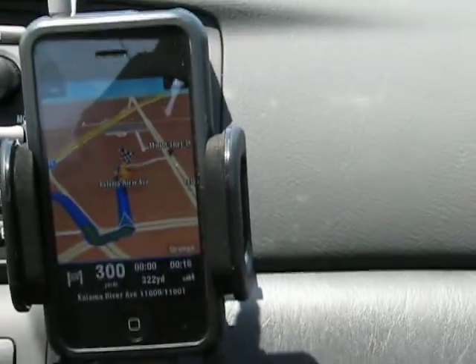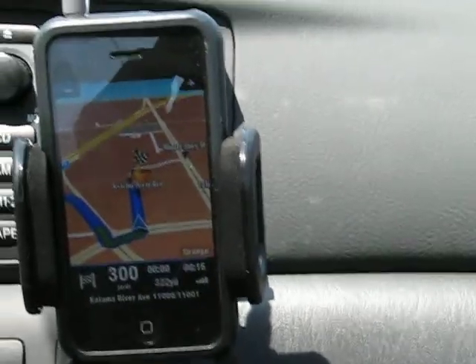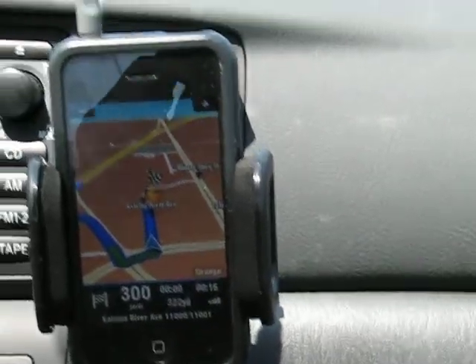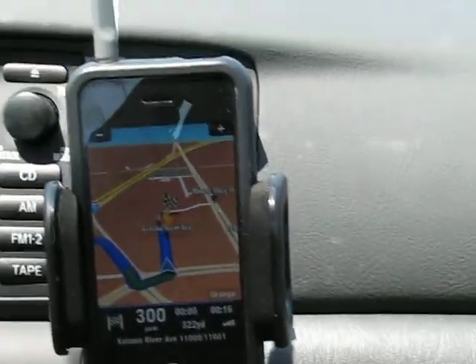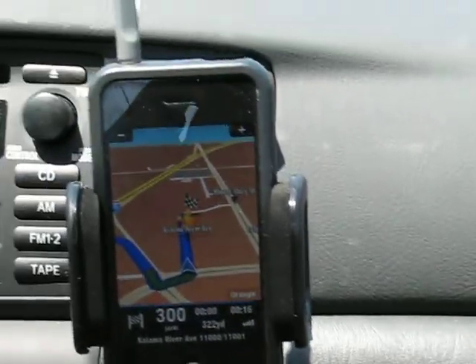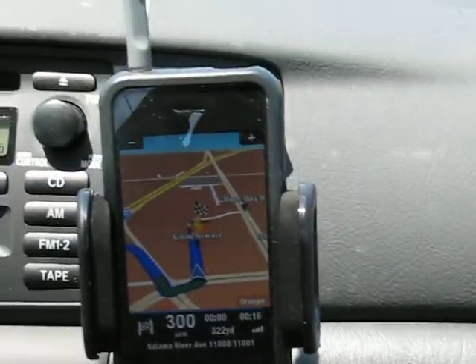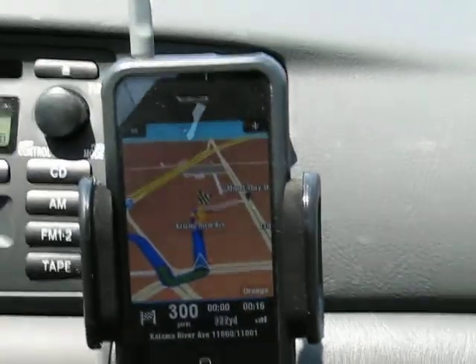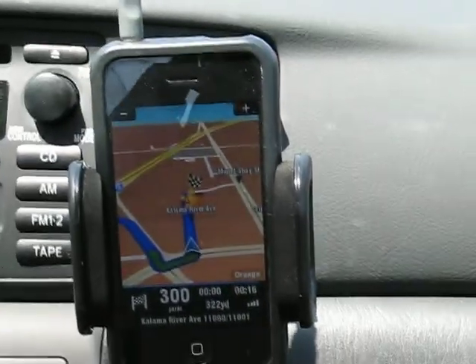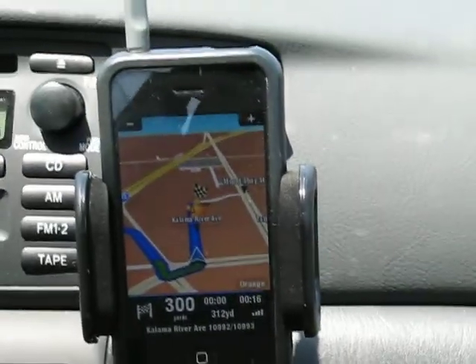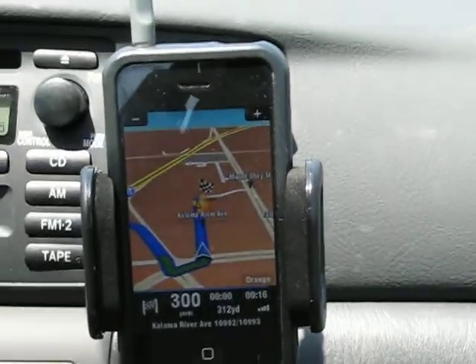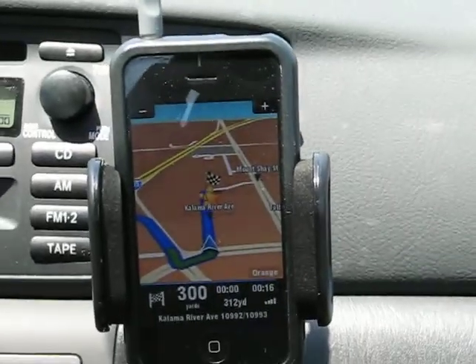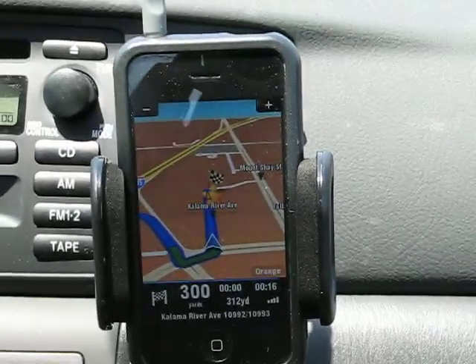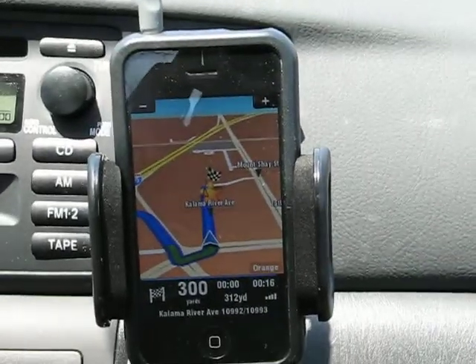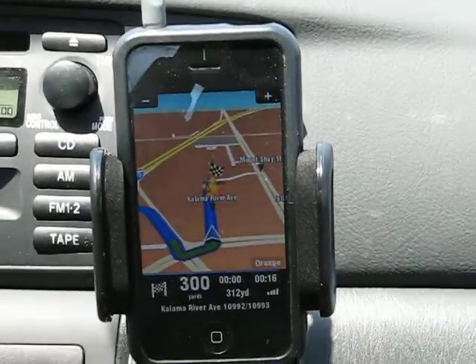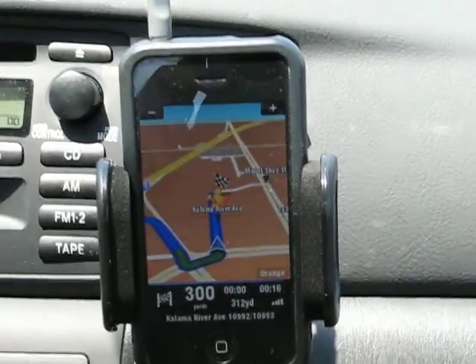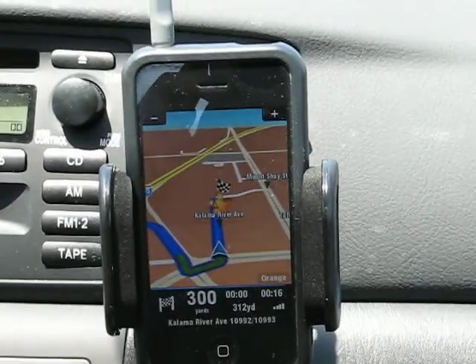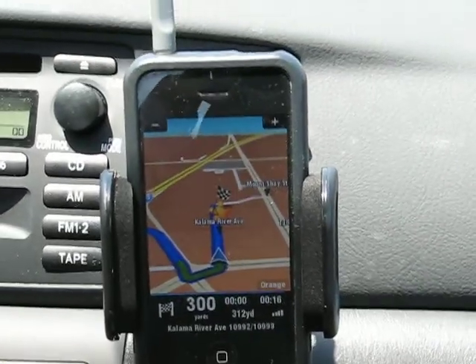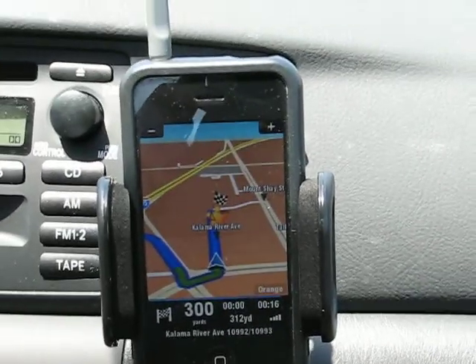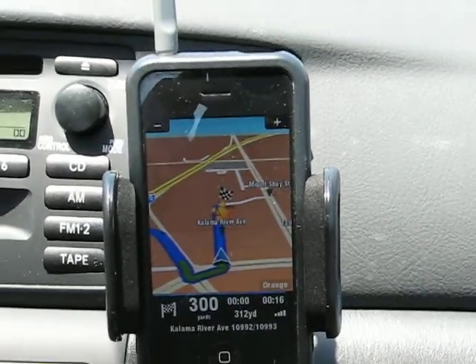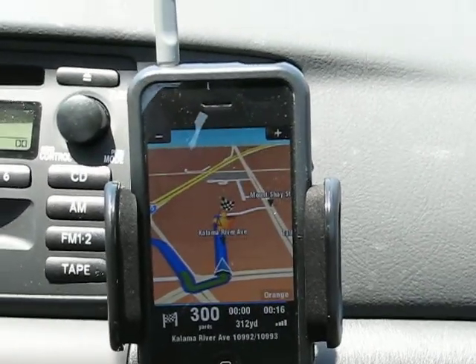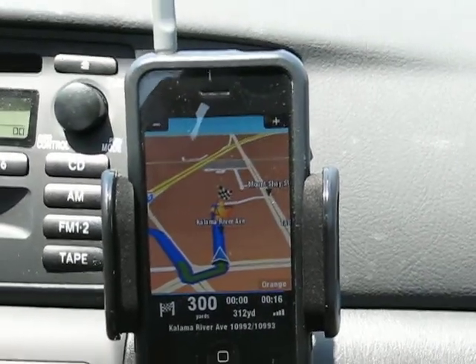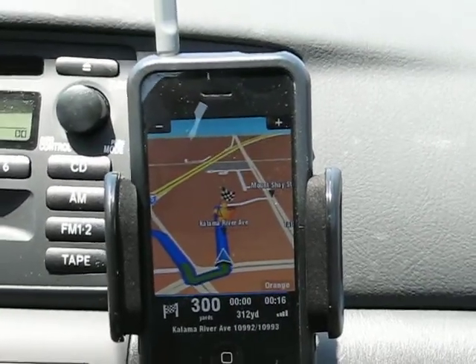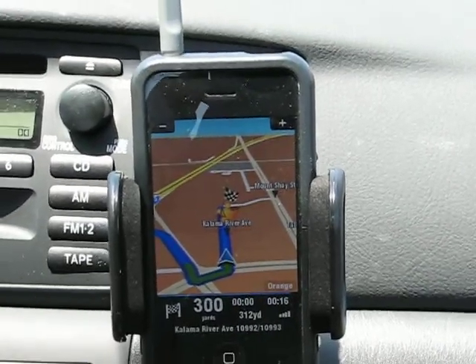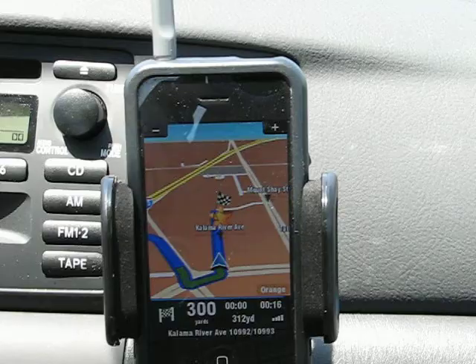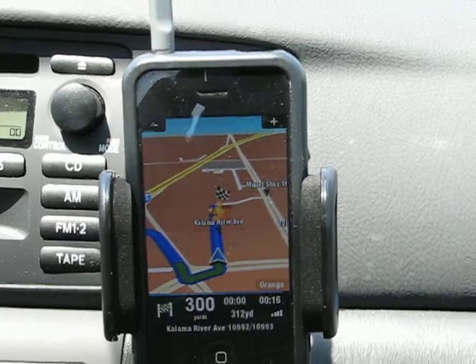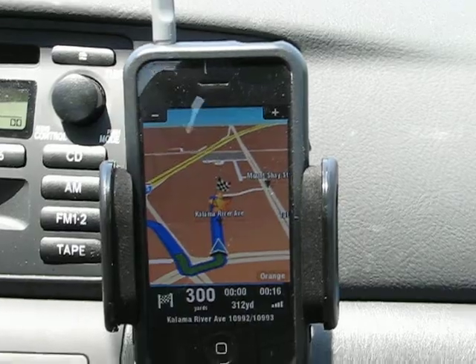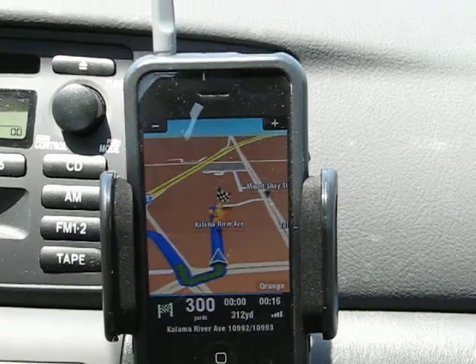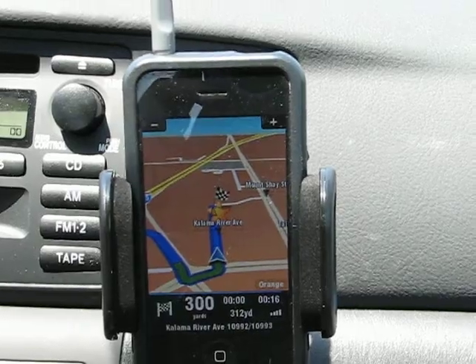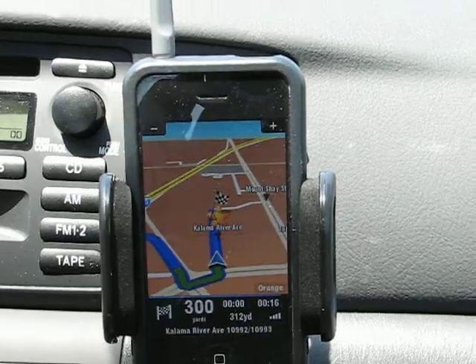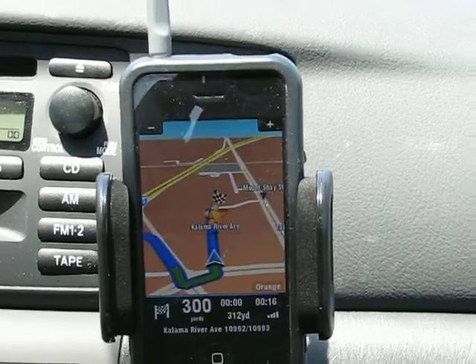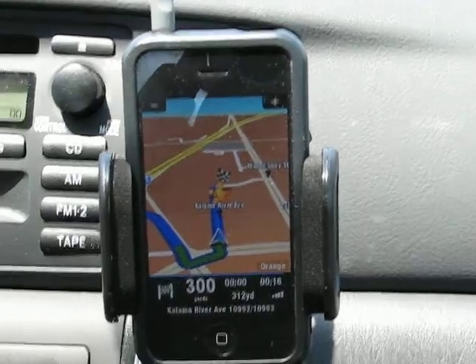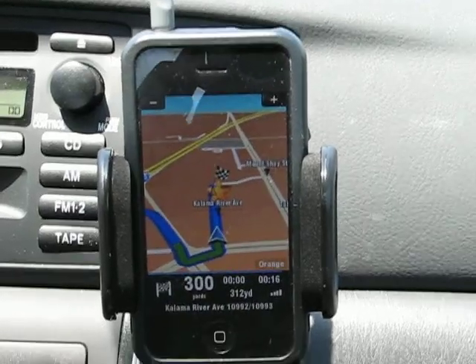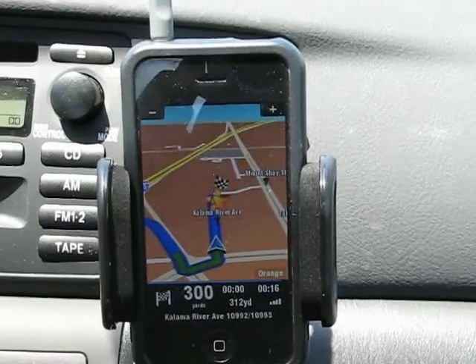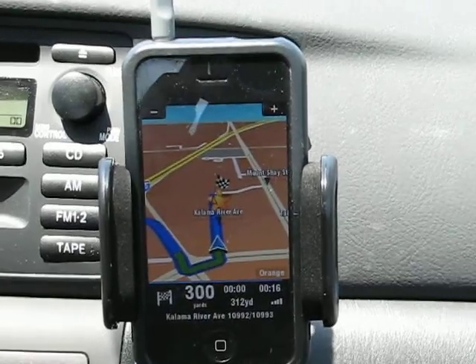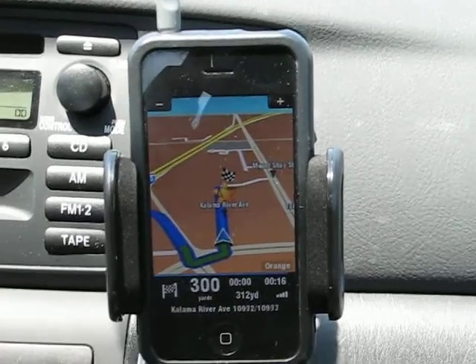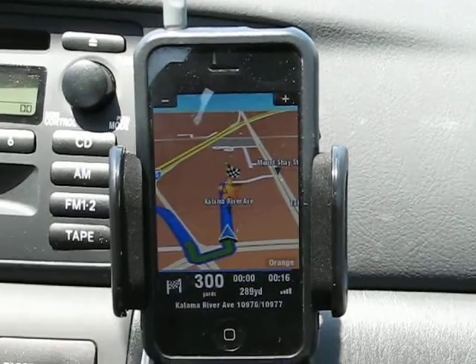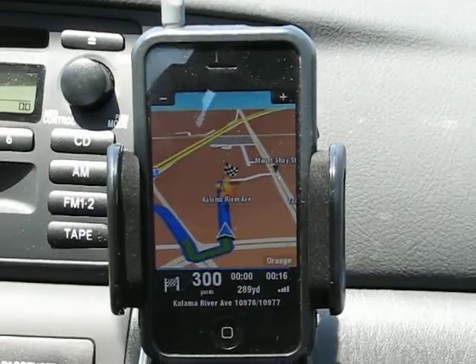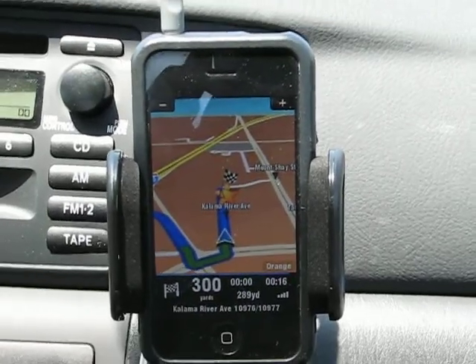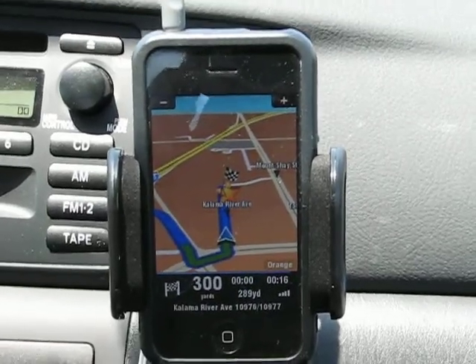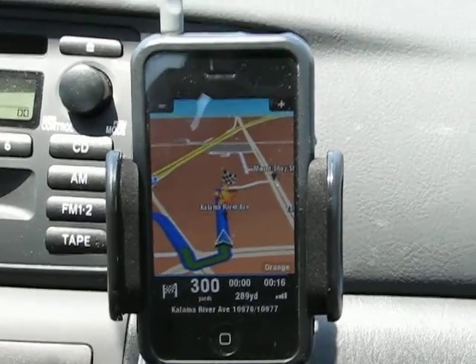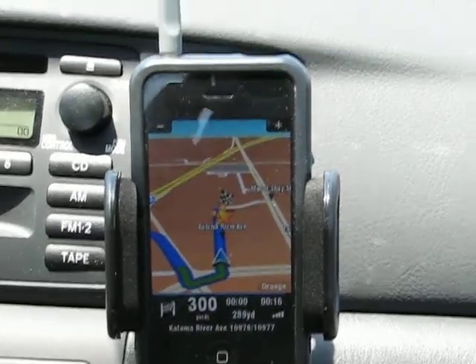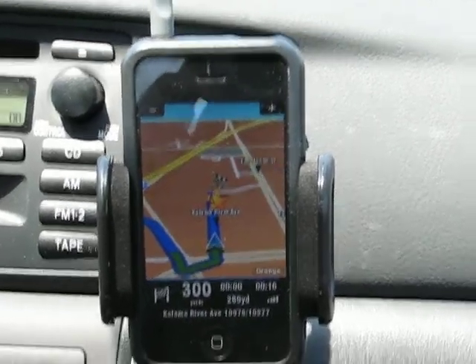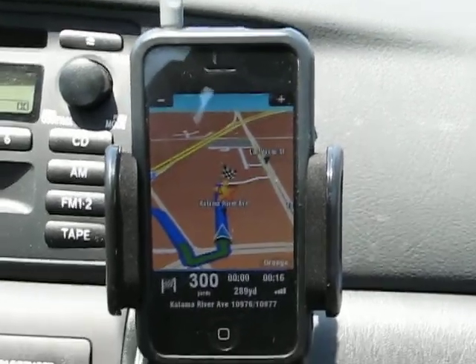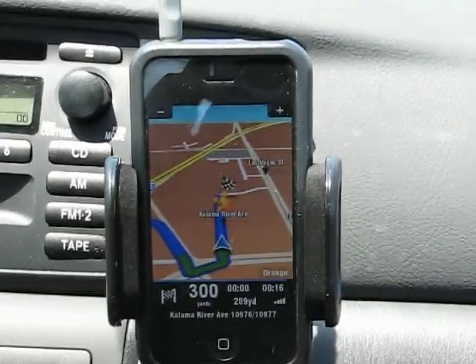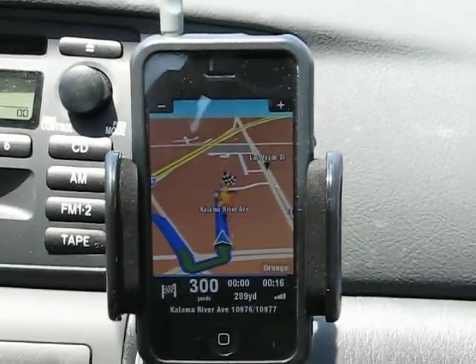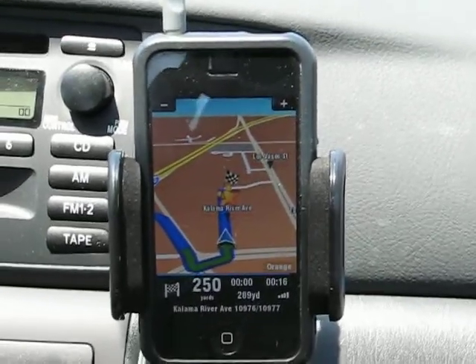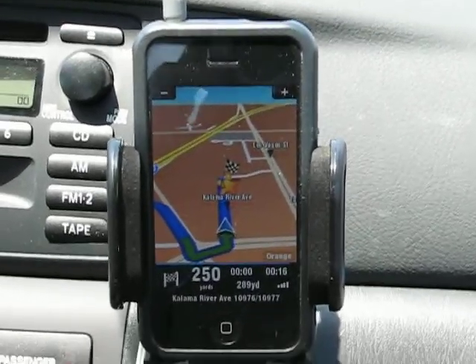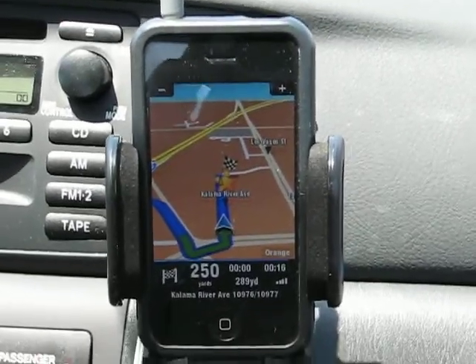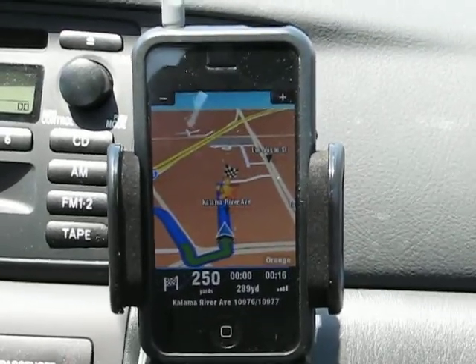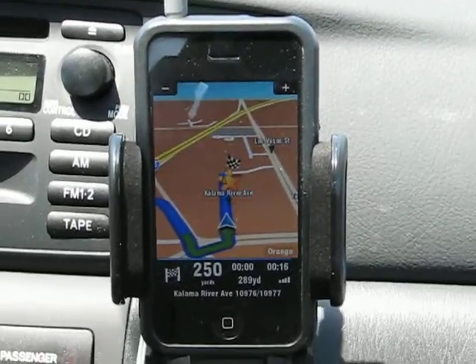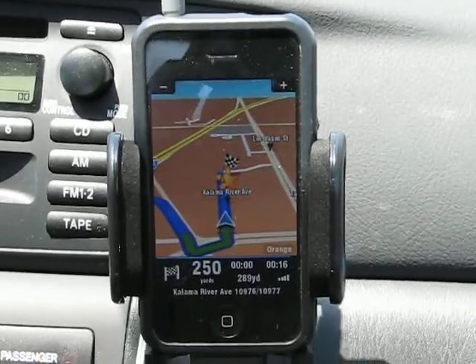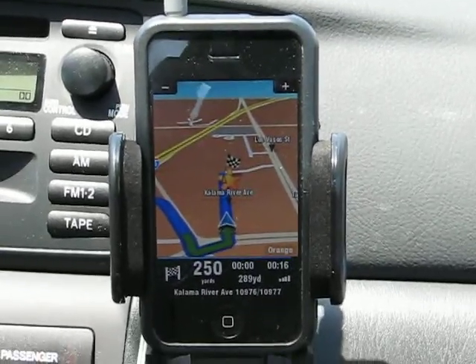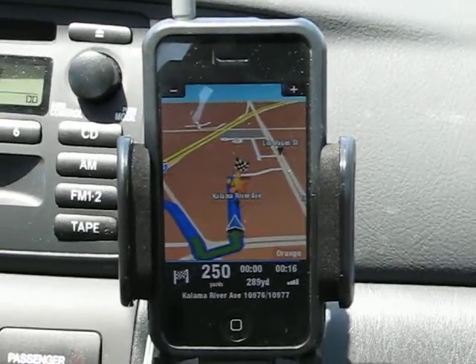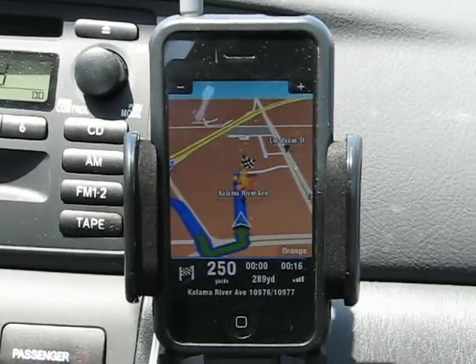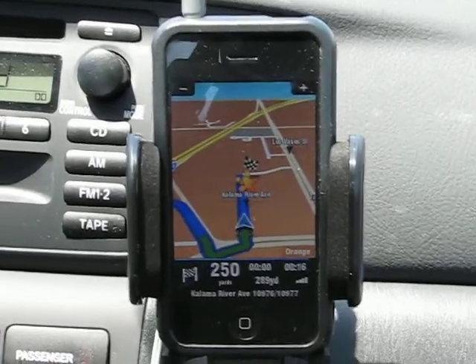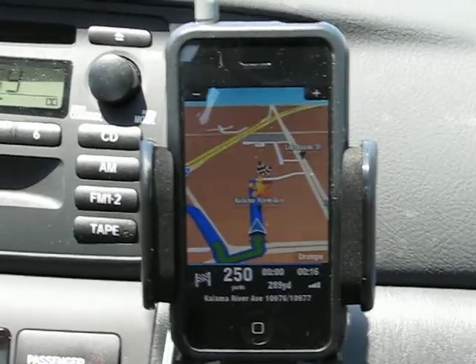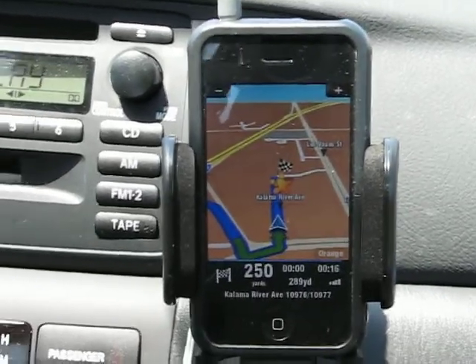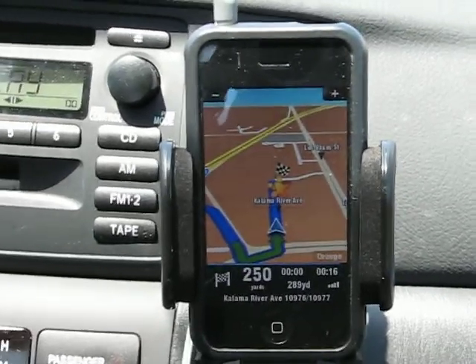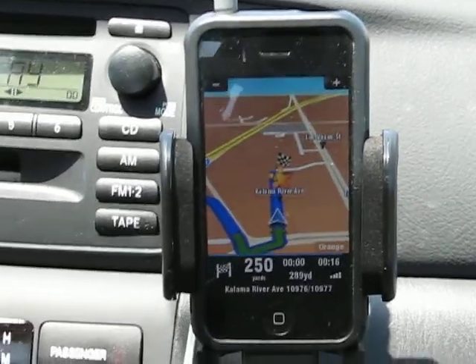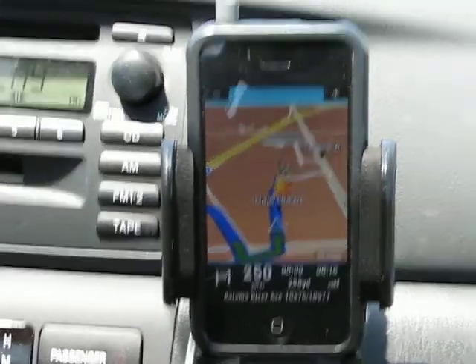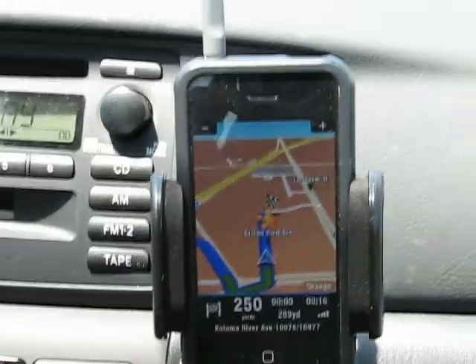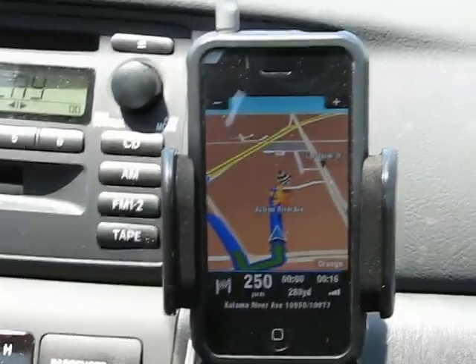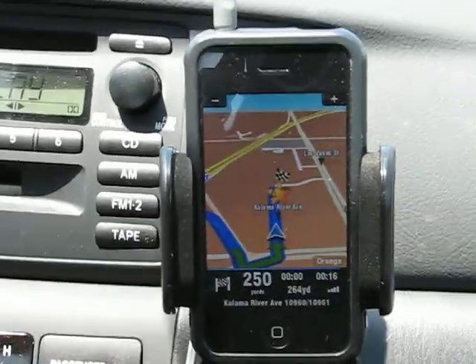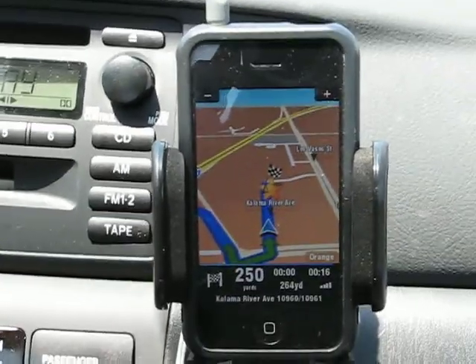After 300 yards, you will reach your destination. Almost there.